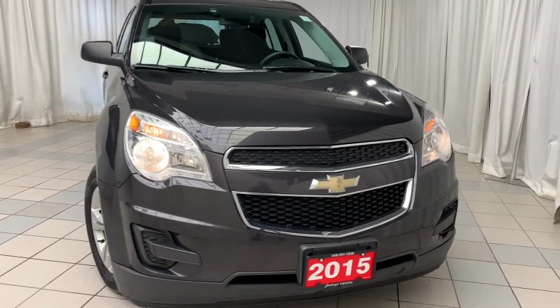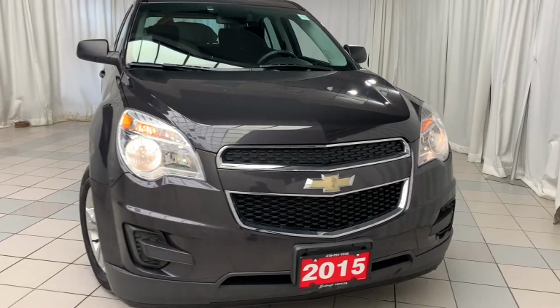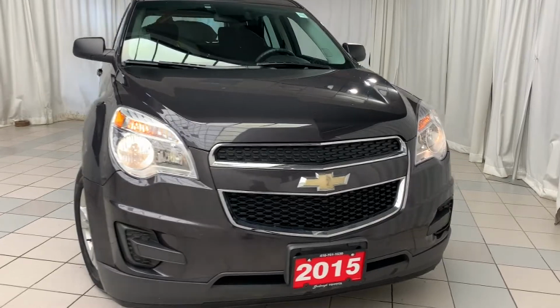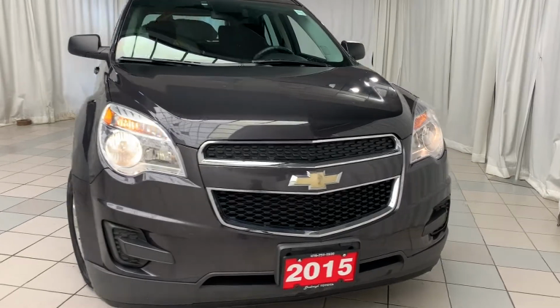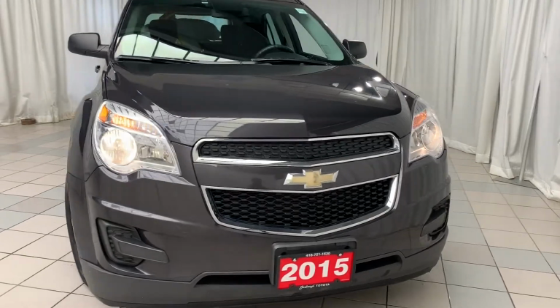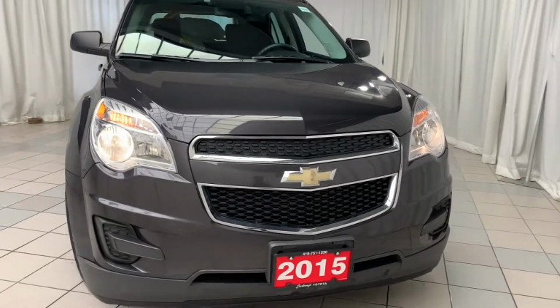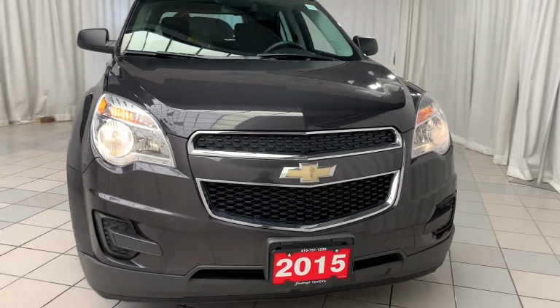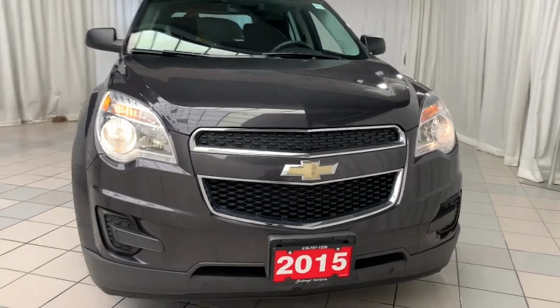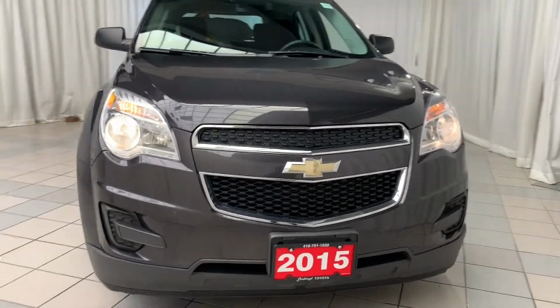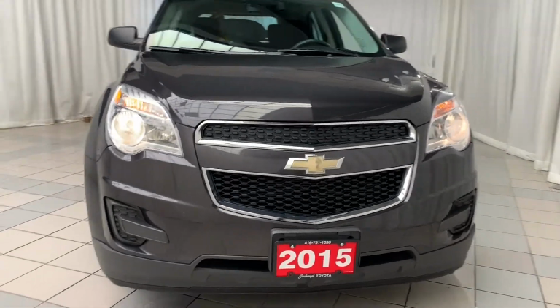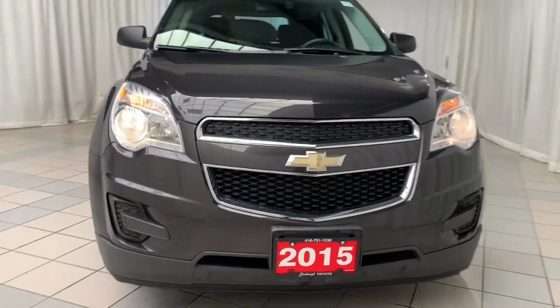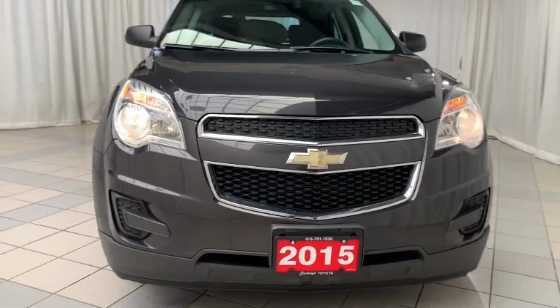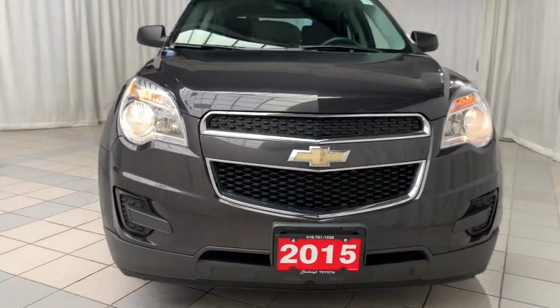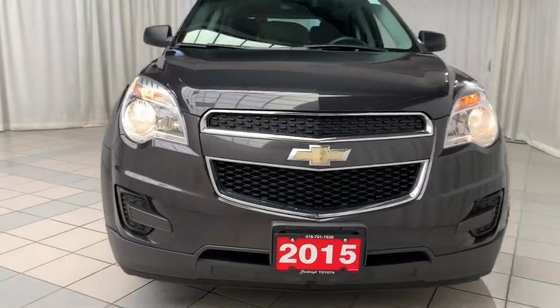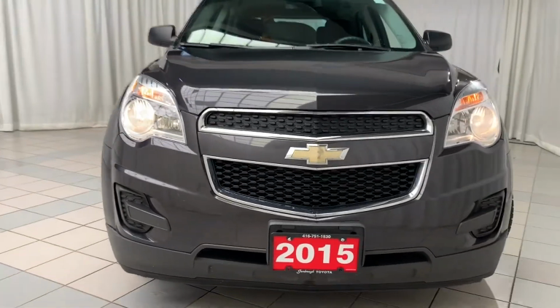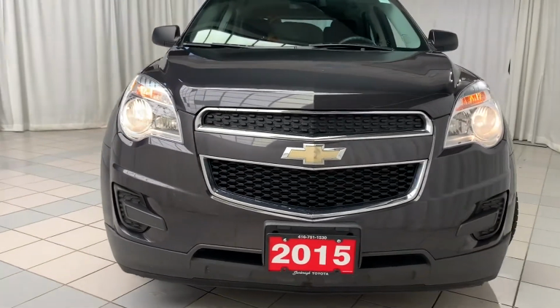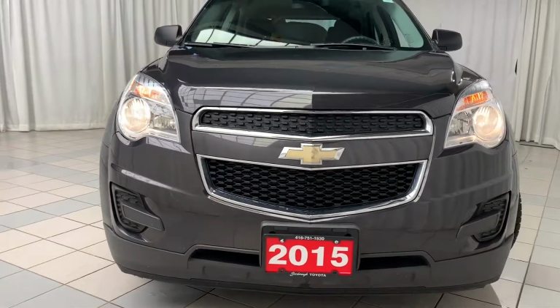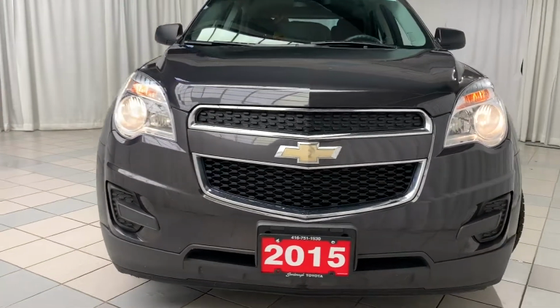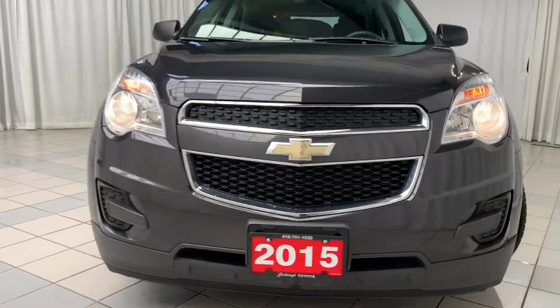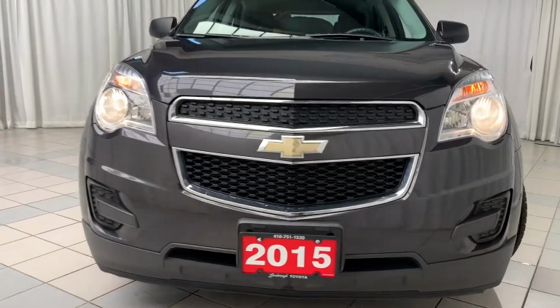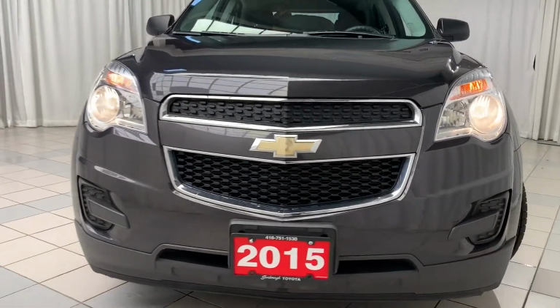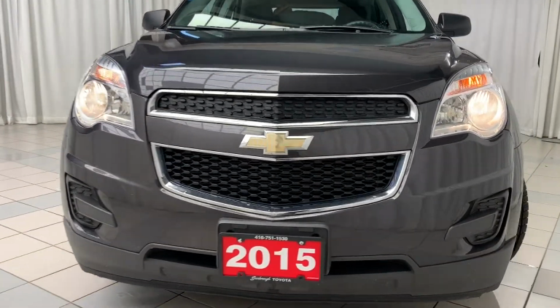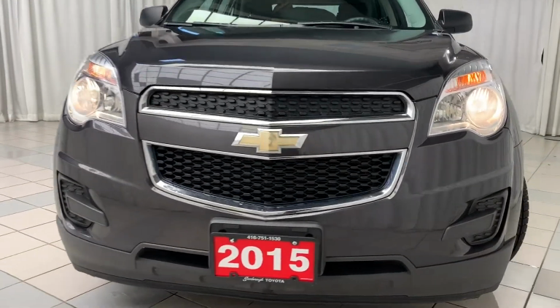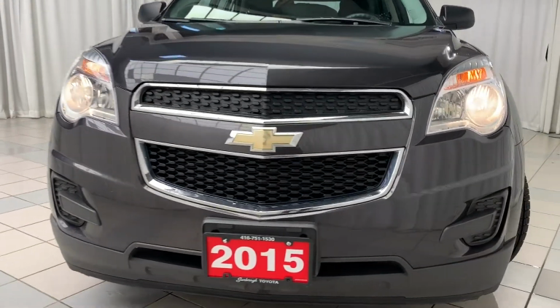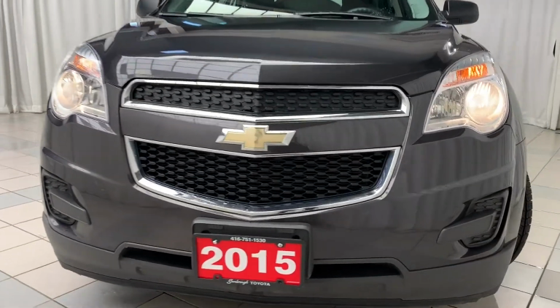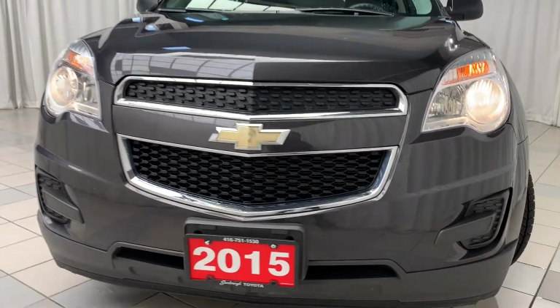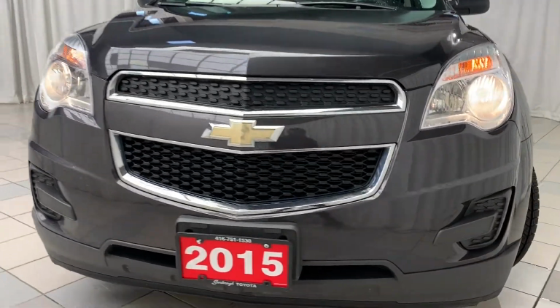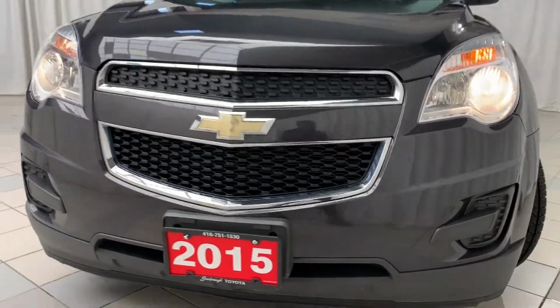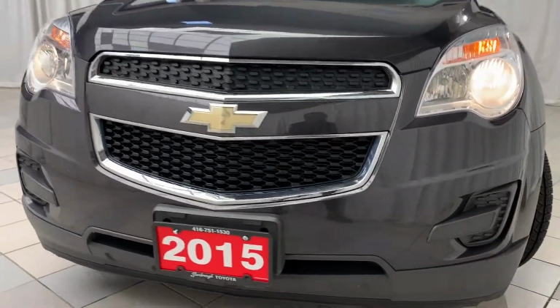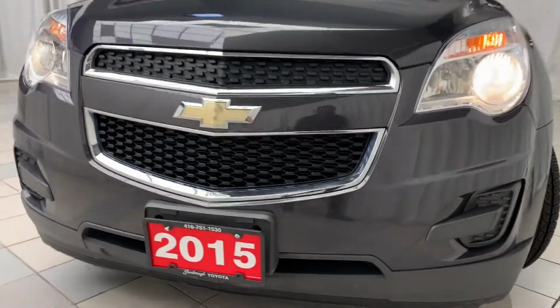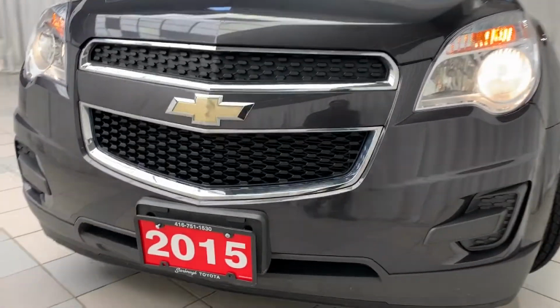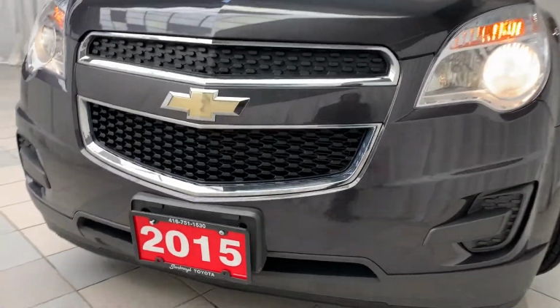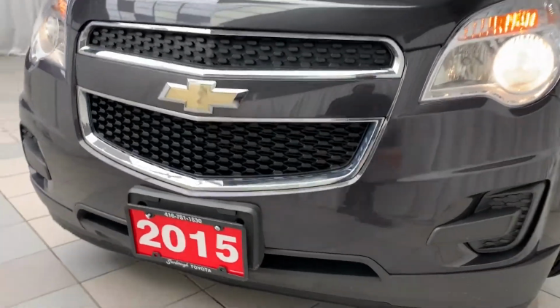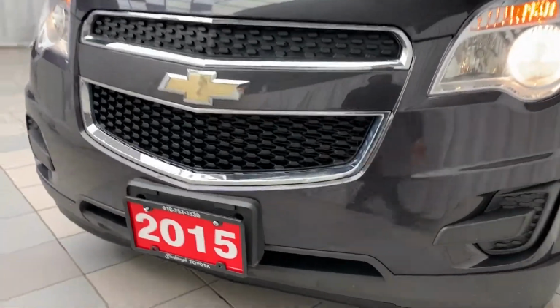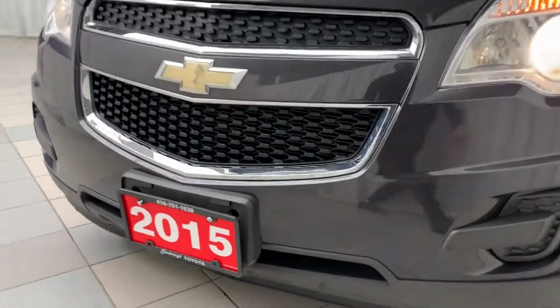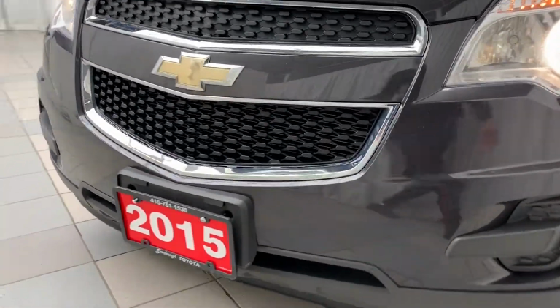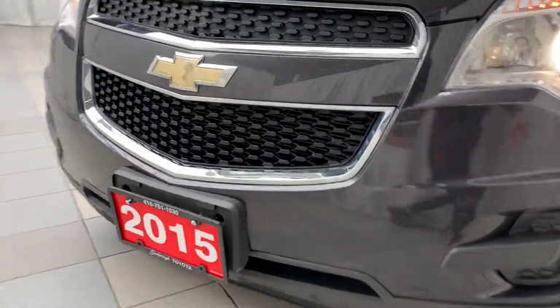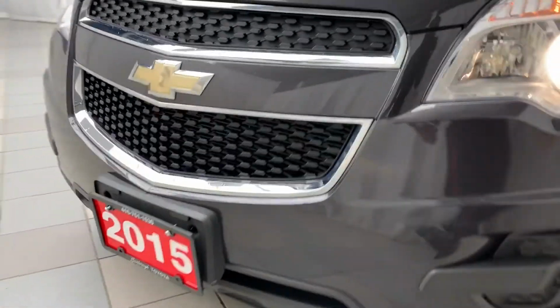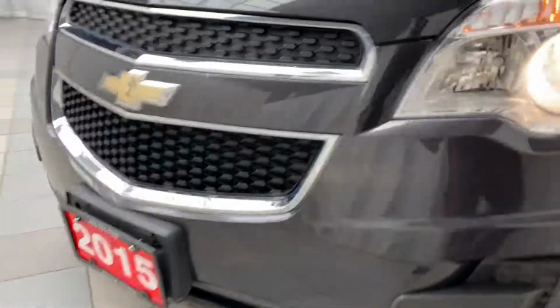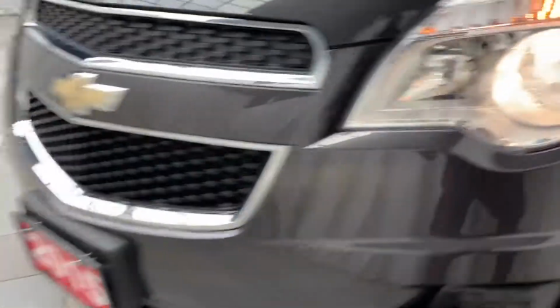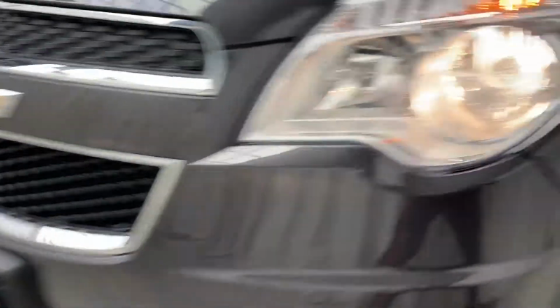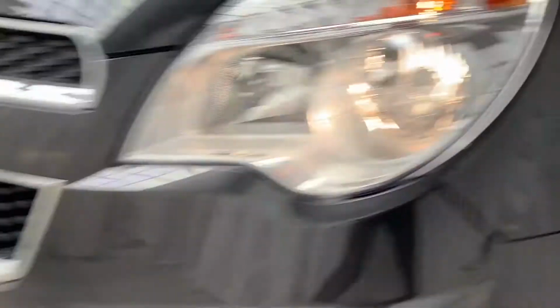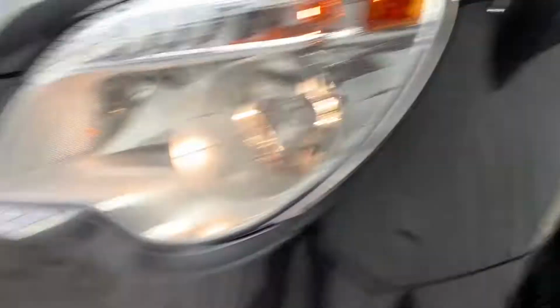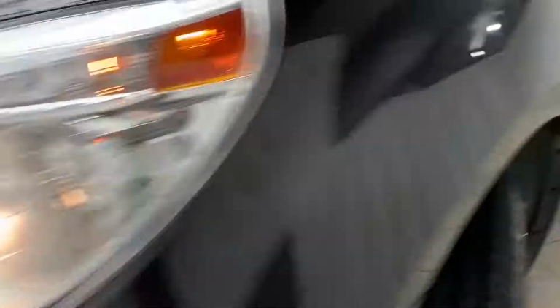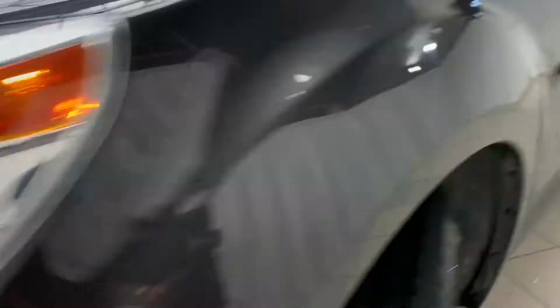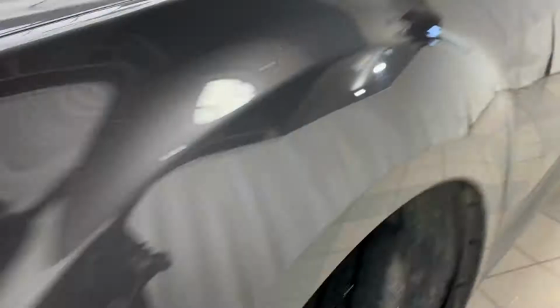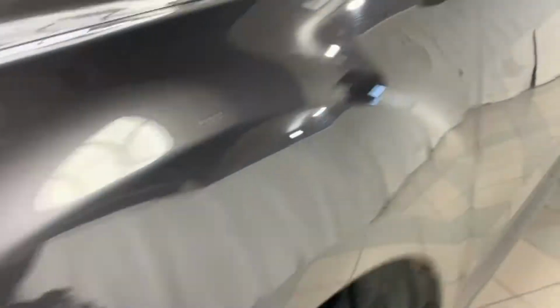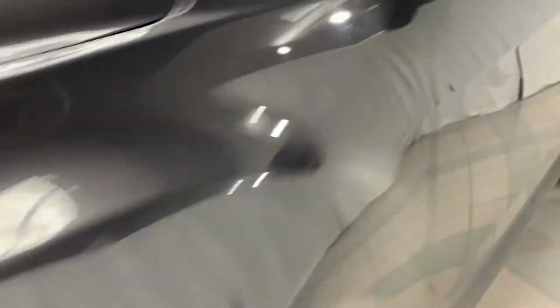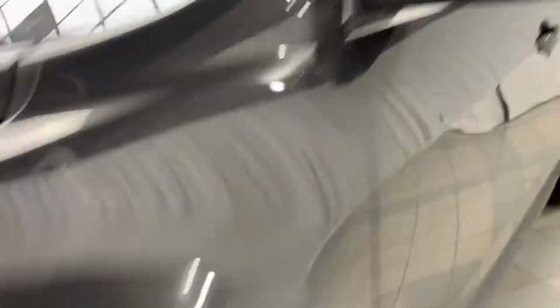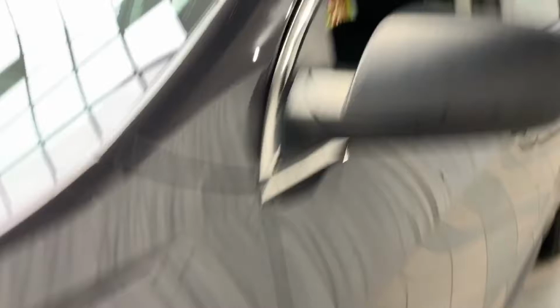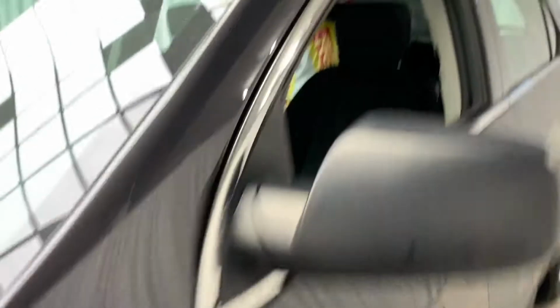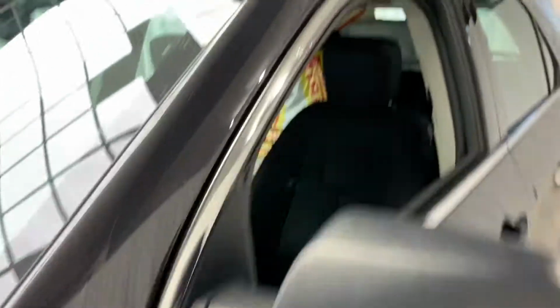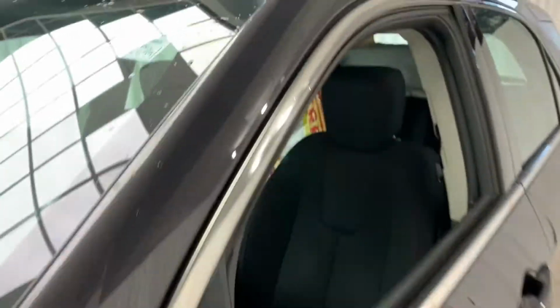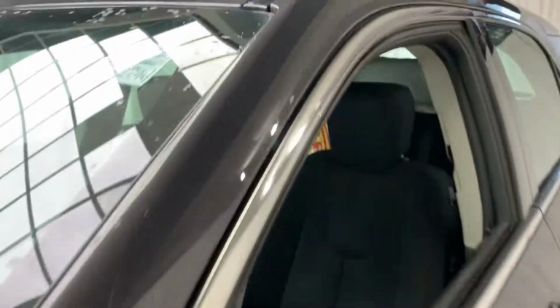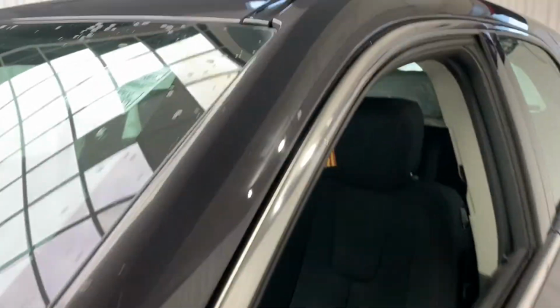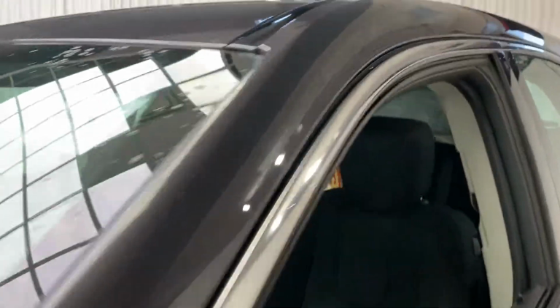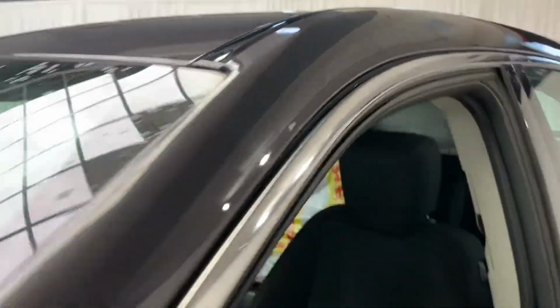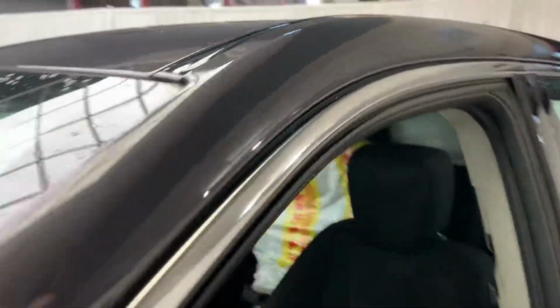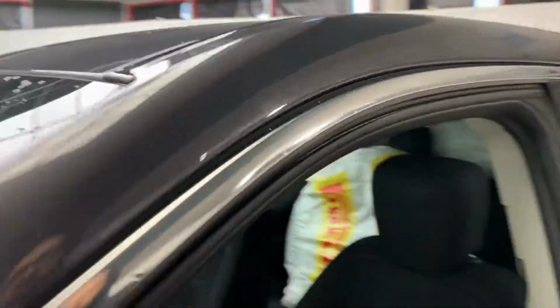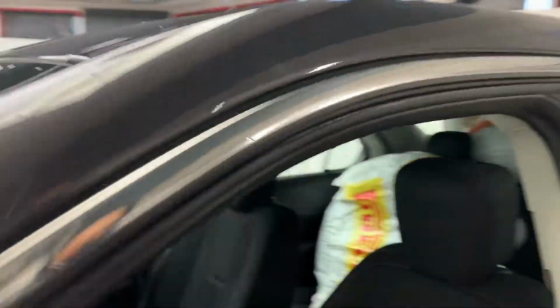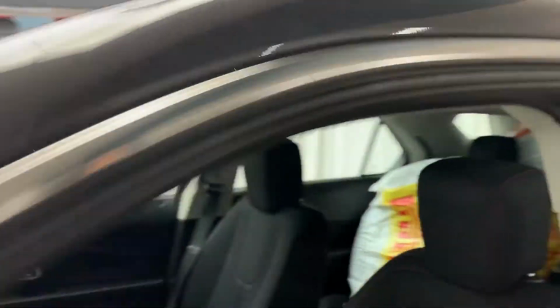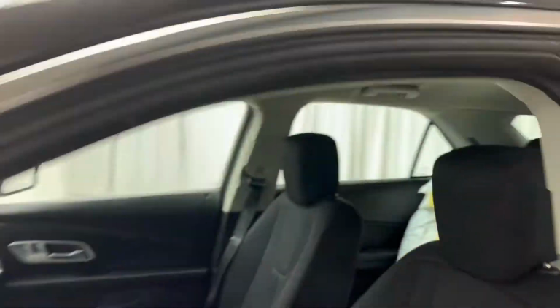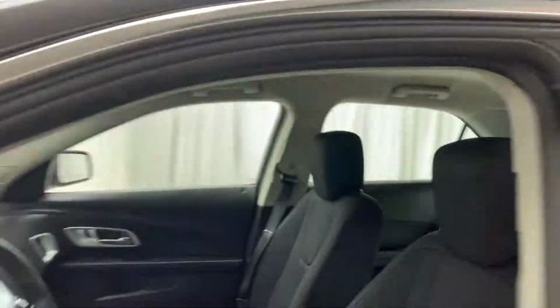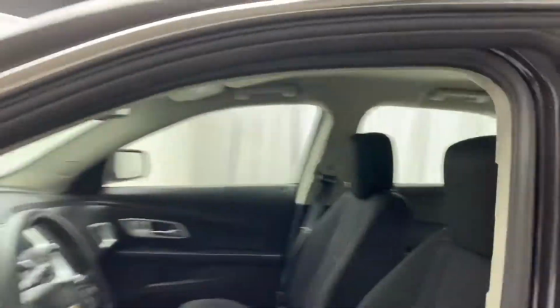Looking at the front of this vehicle, you'll notice halogen projected headlights and daytime running lights. And as we look on the inside of the vehicle, starting on the door panel.